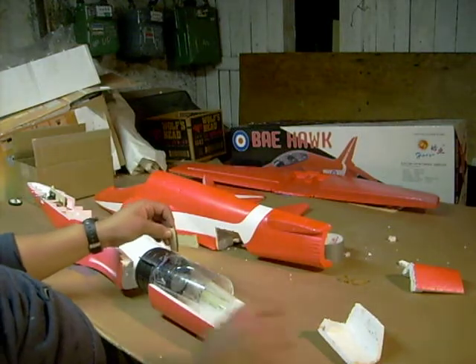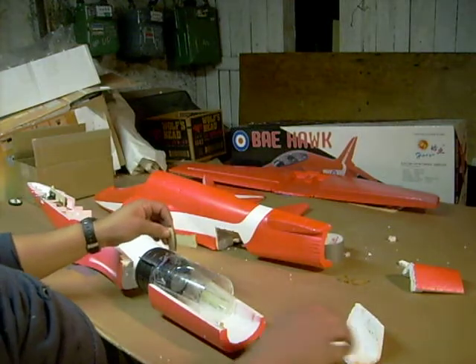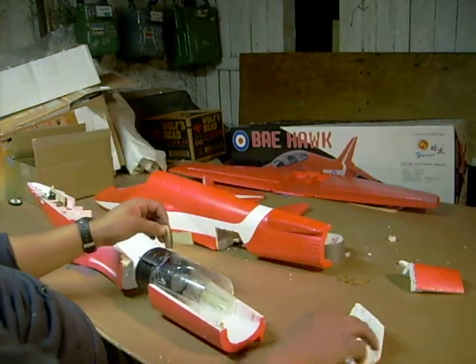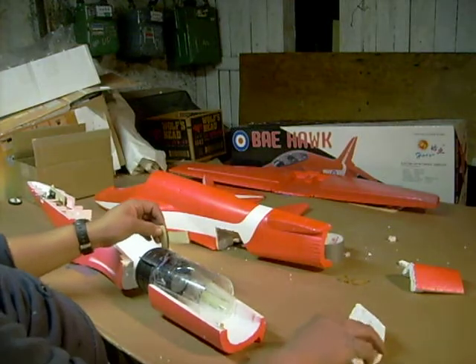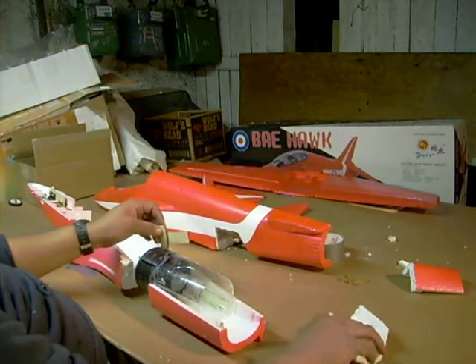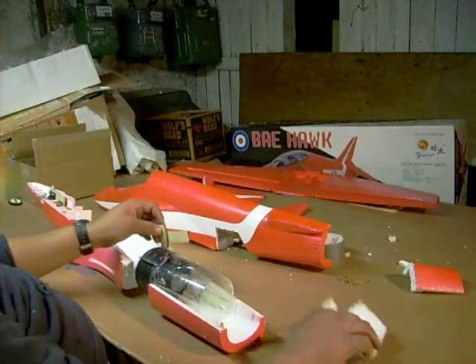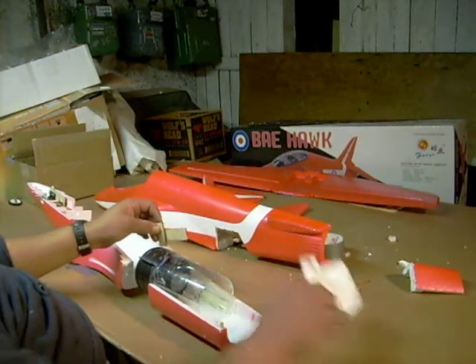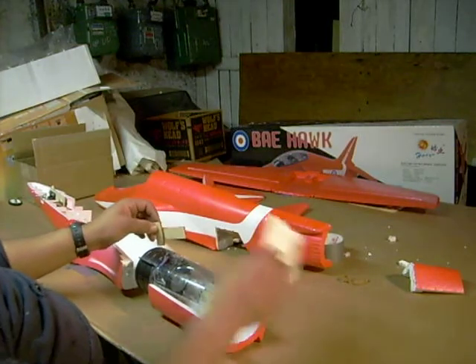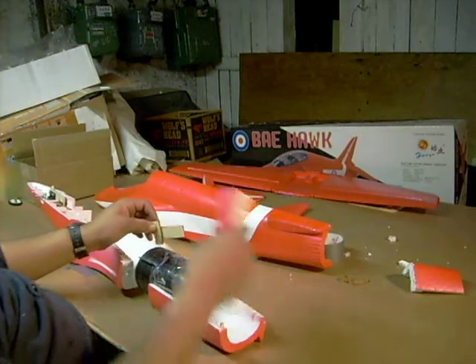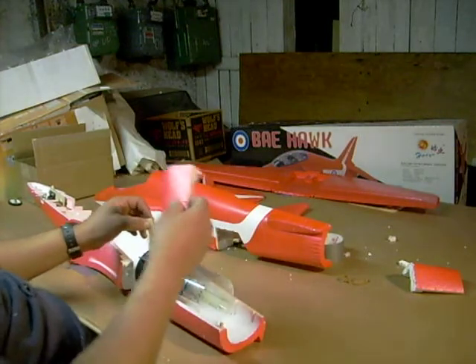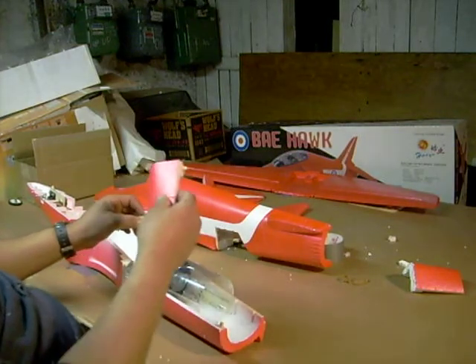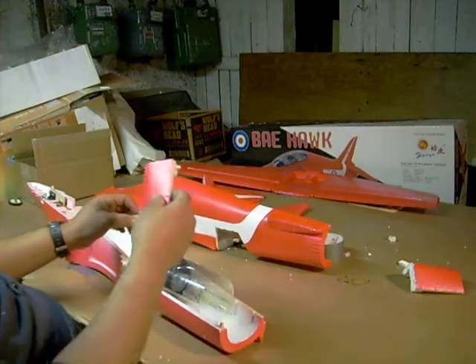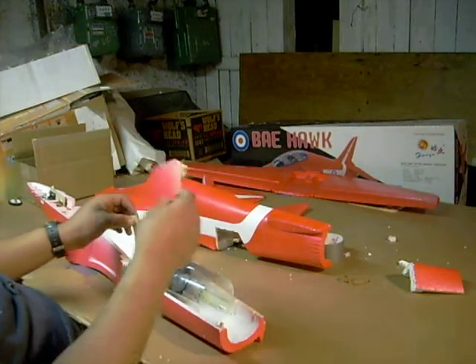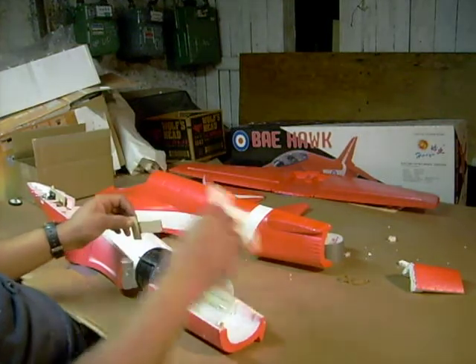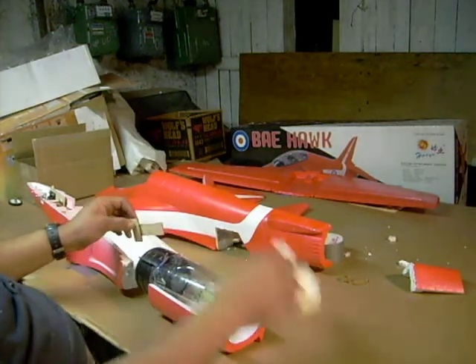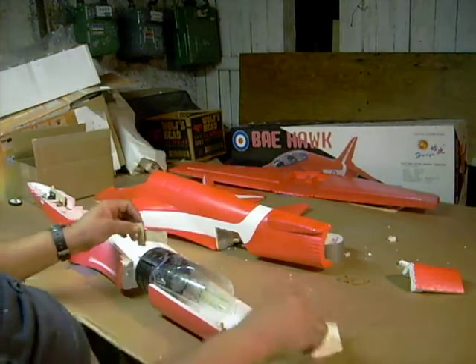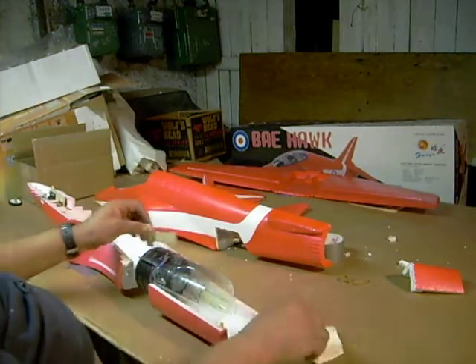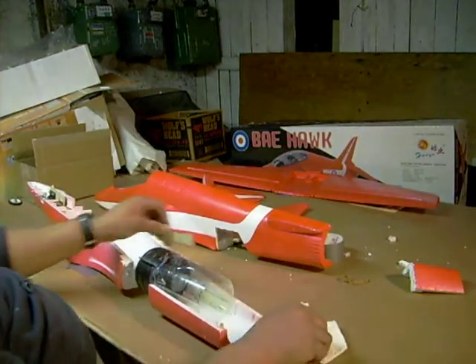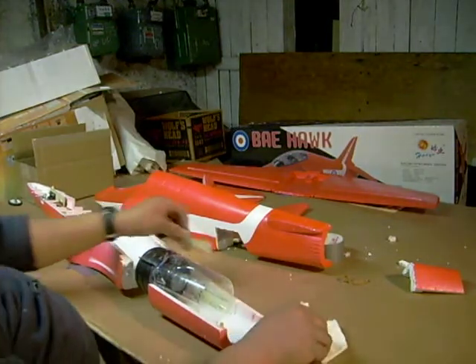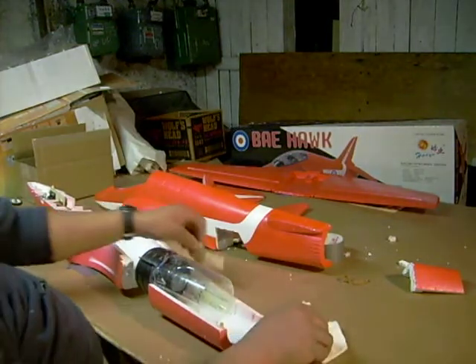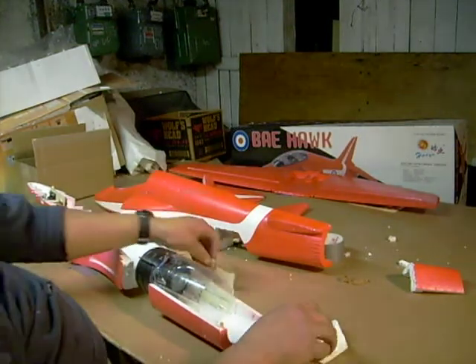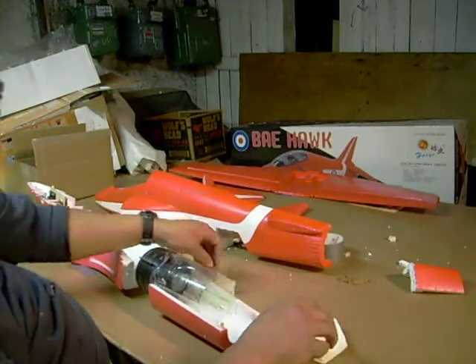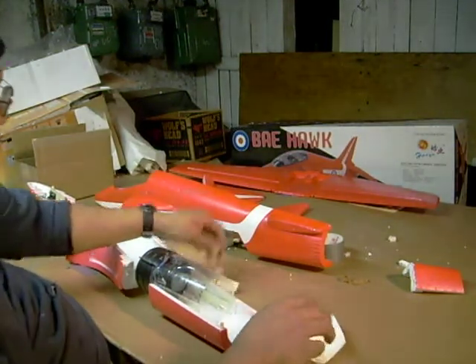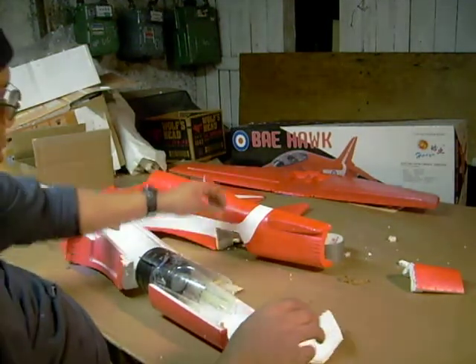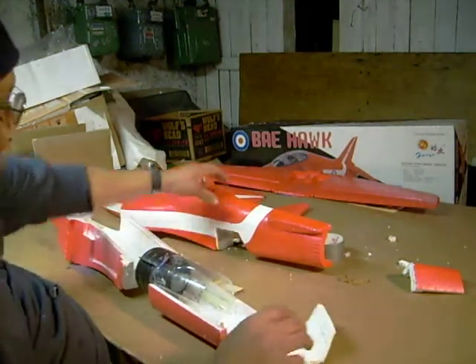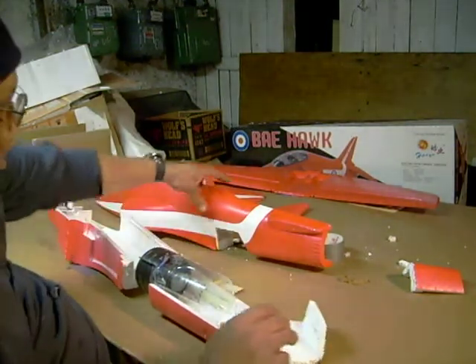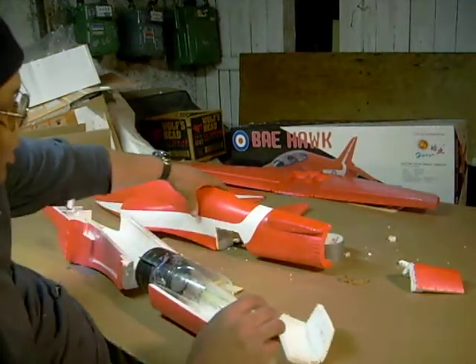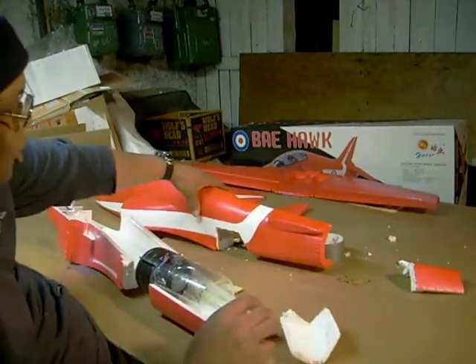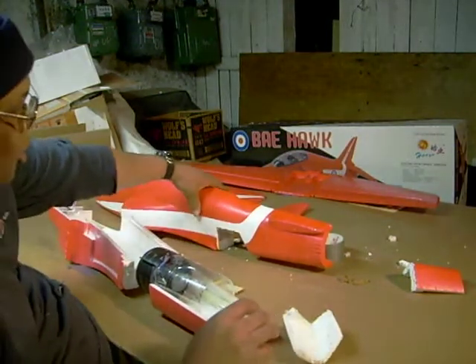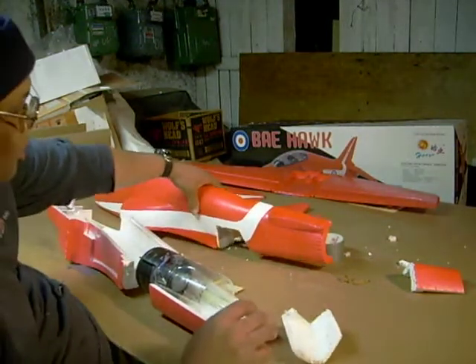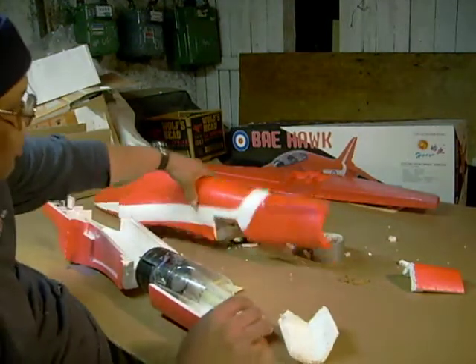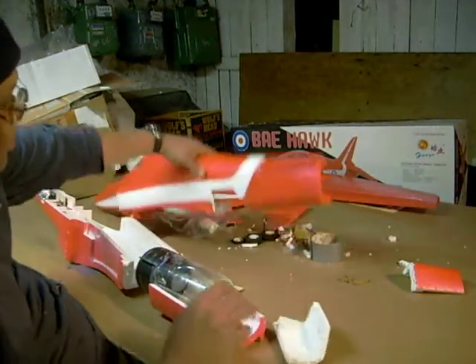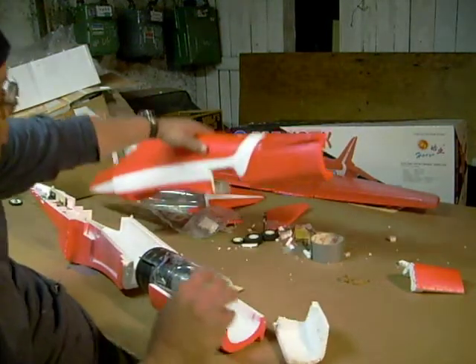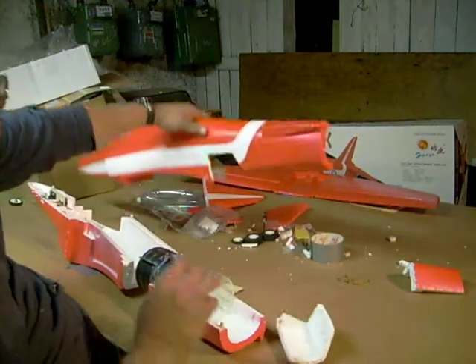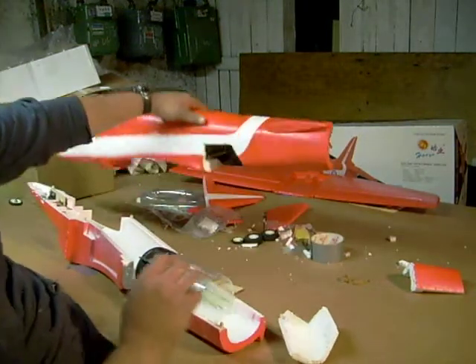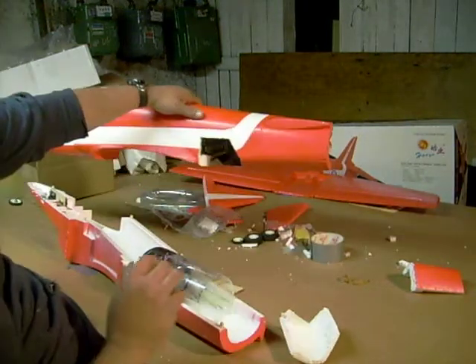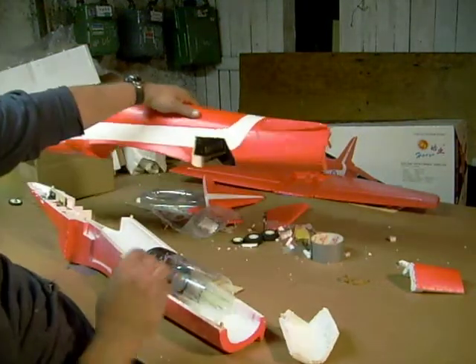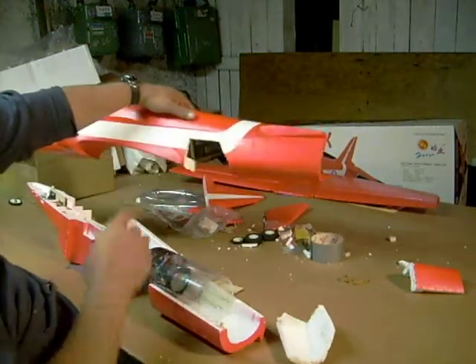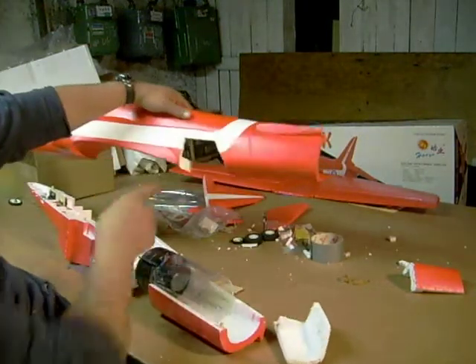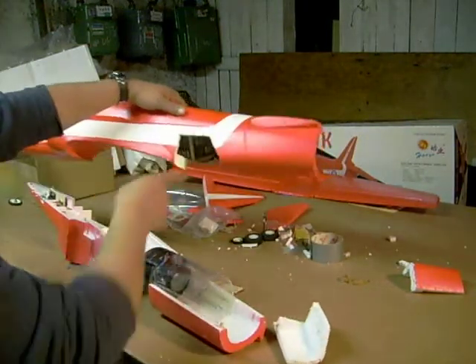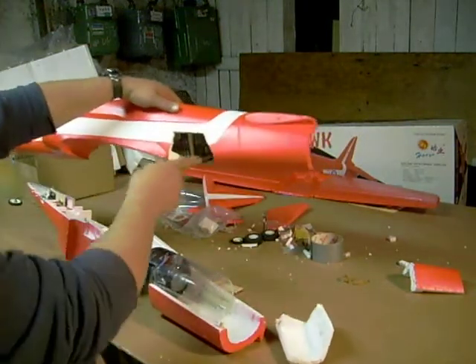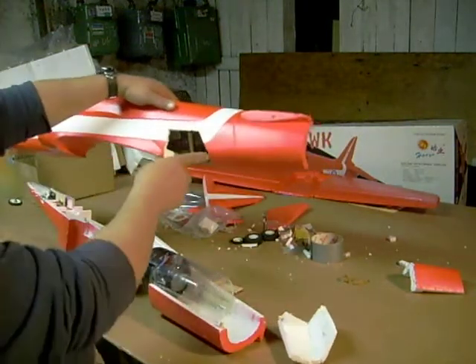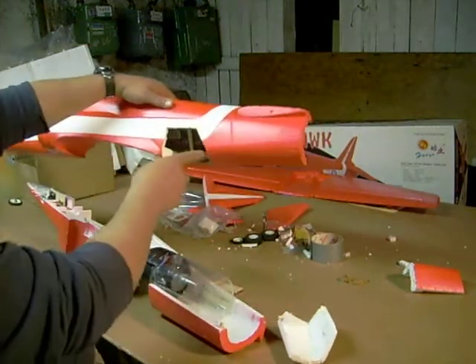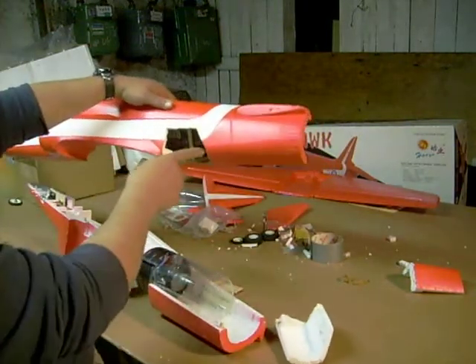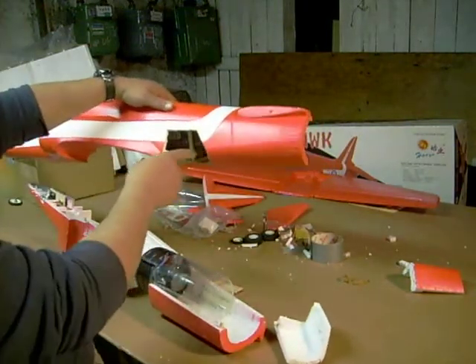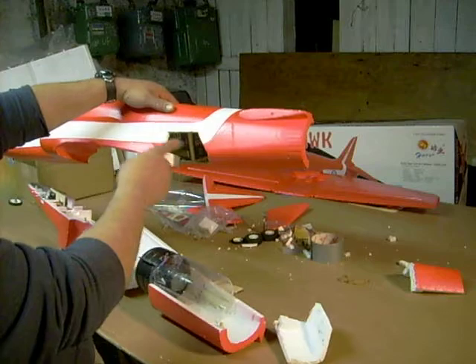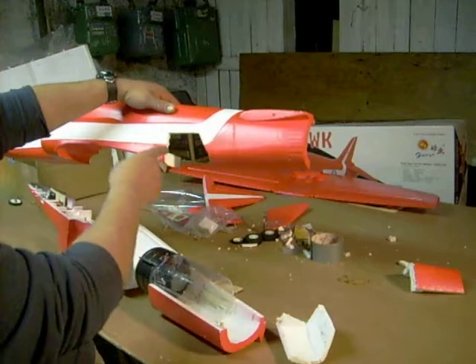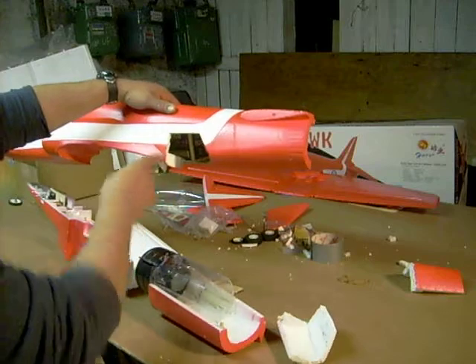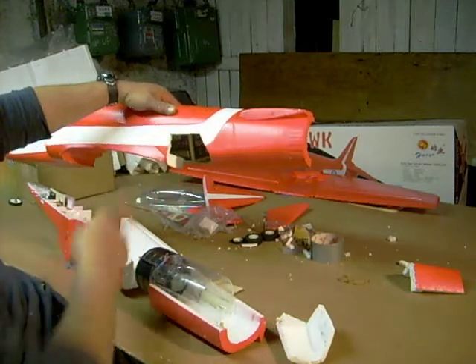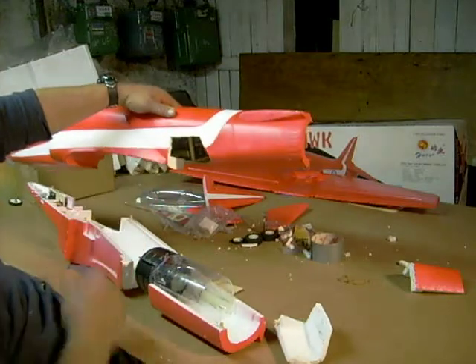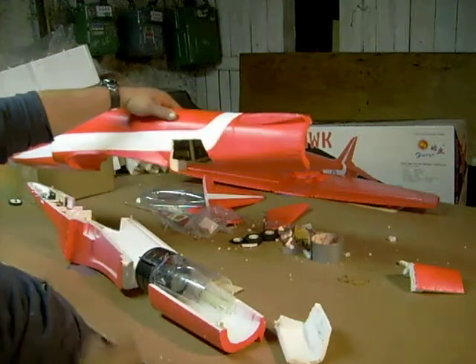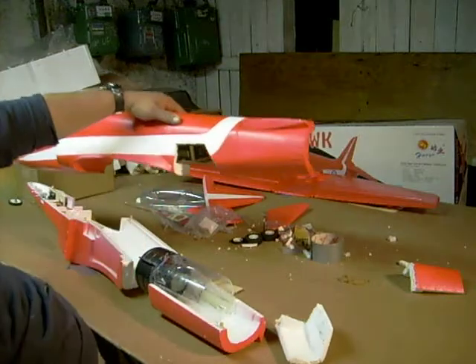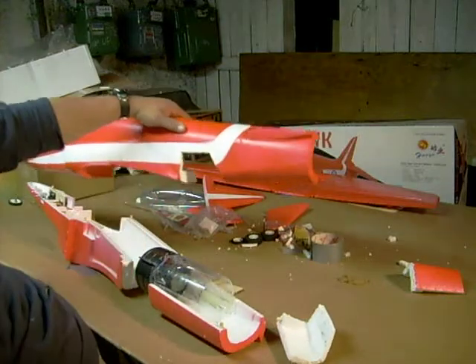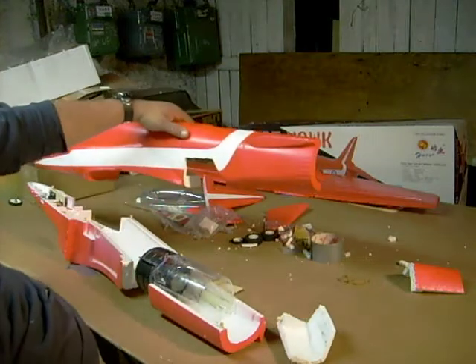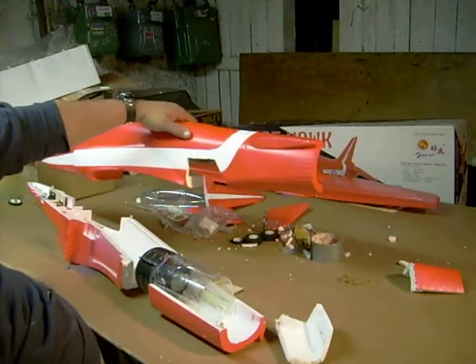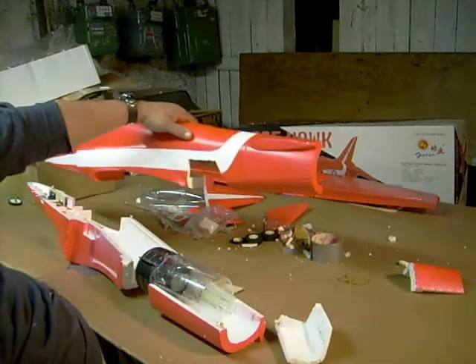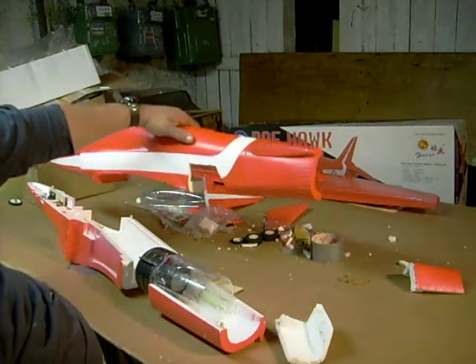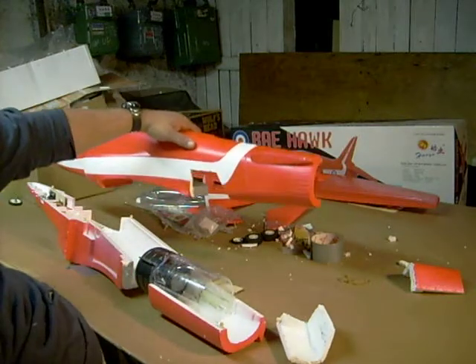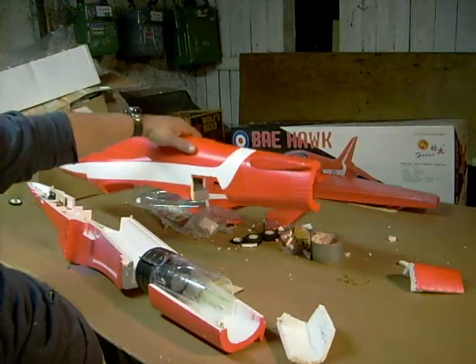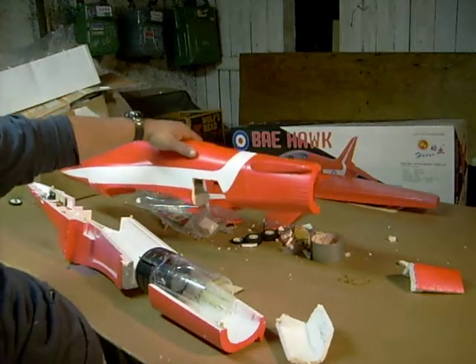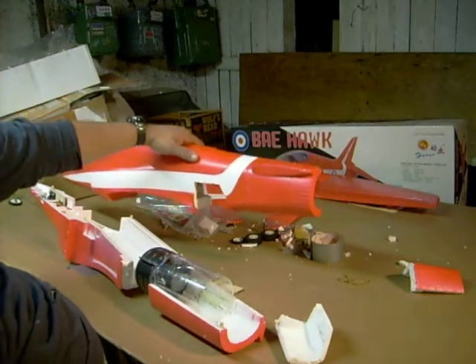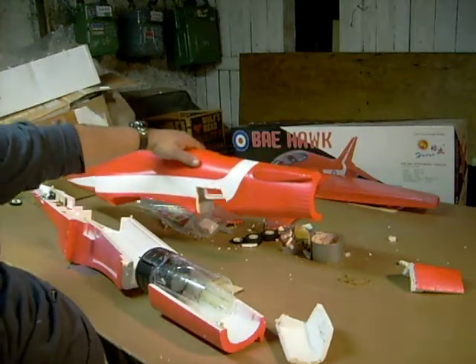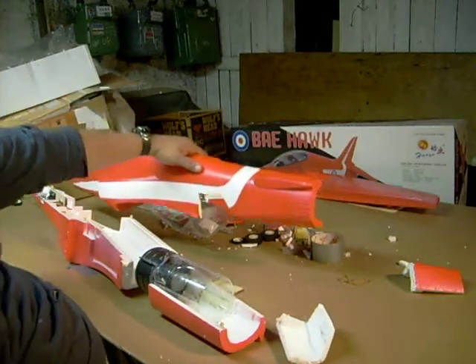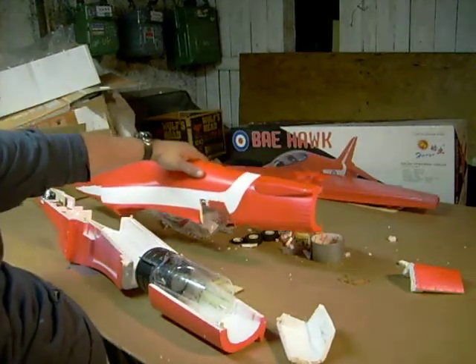I already cut hatches in the fuselage. That way we can get into the motor and do whatever we have to.